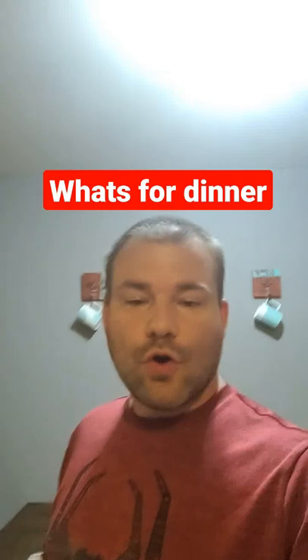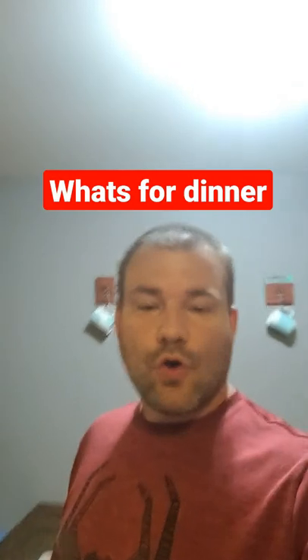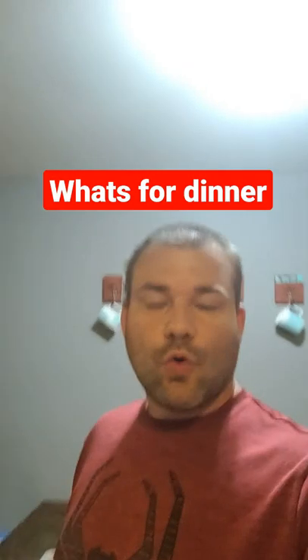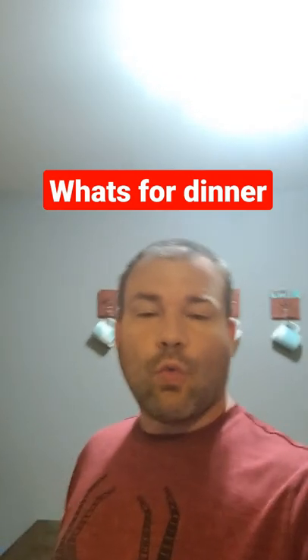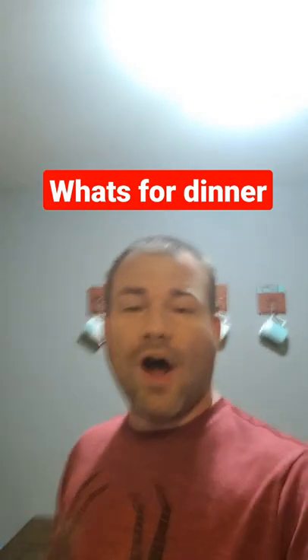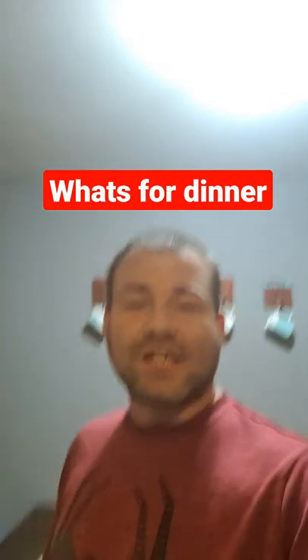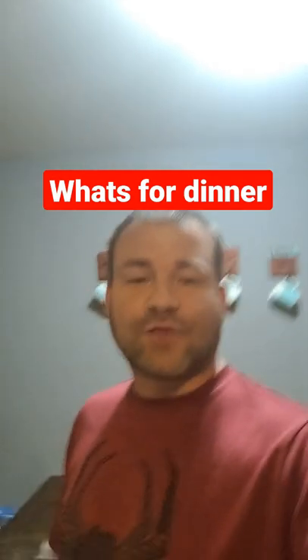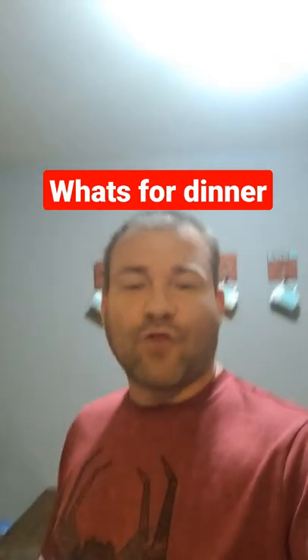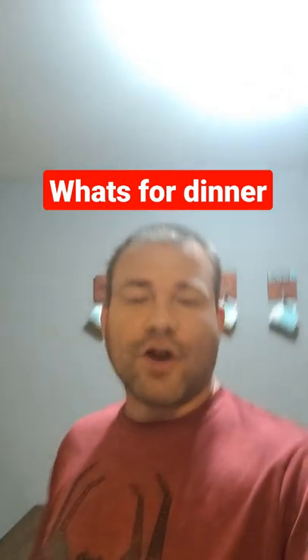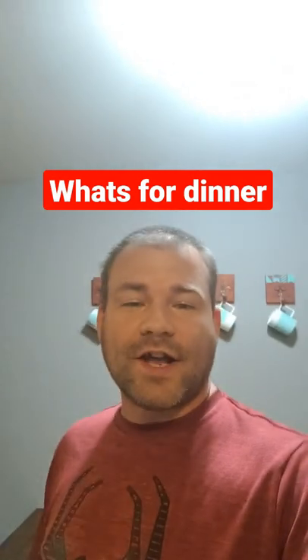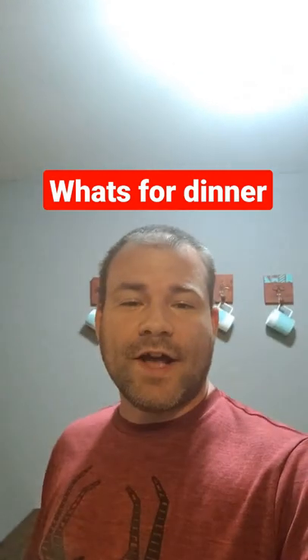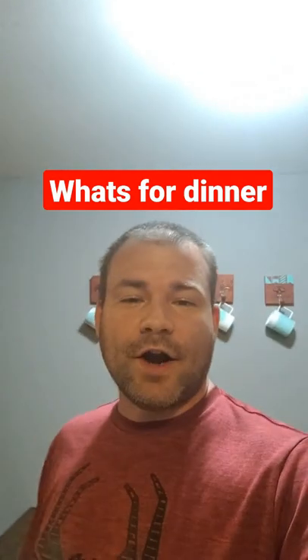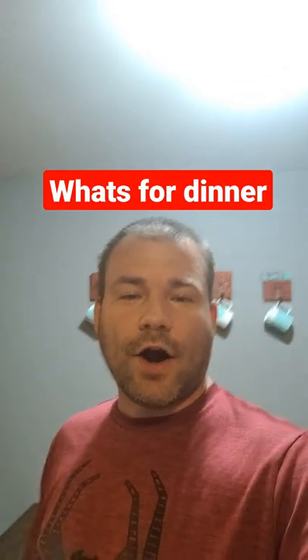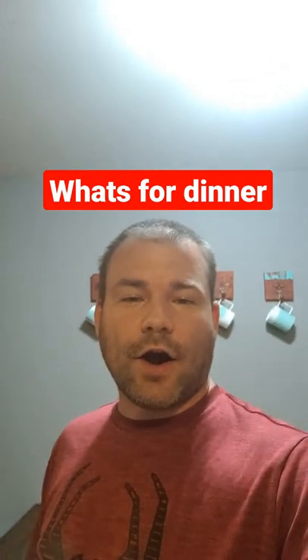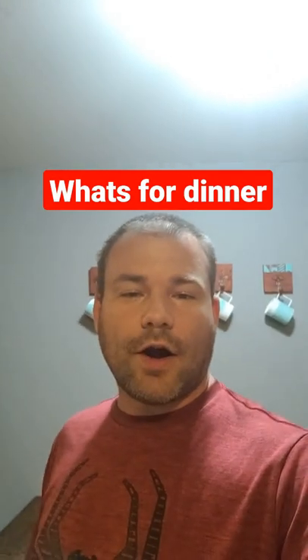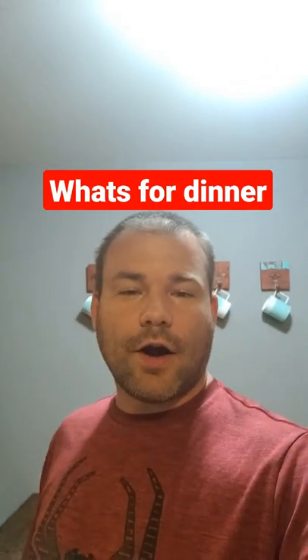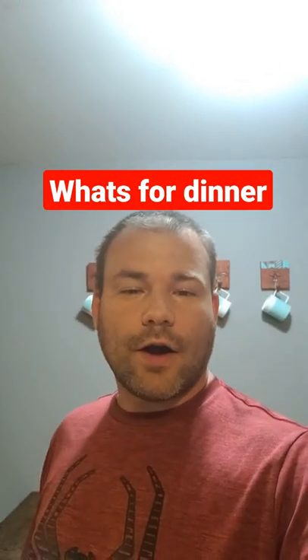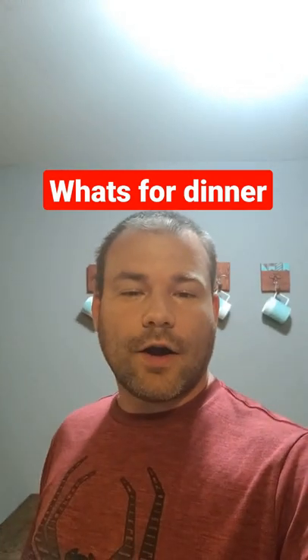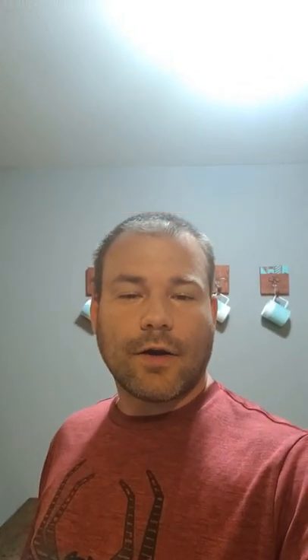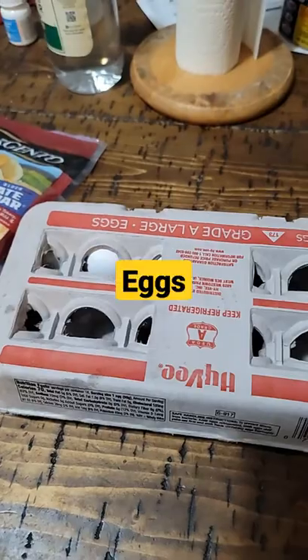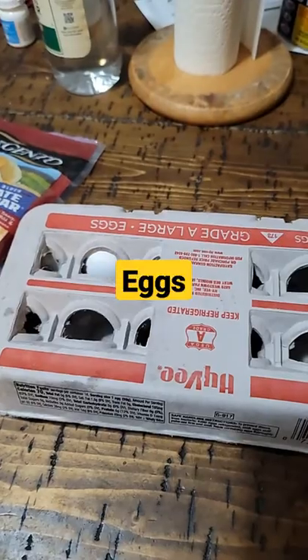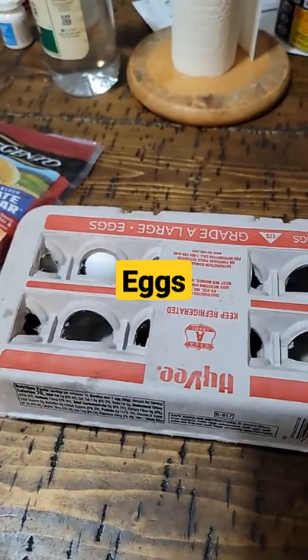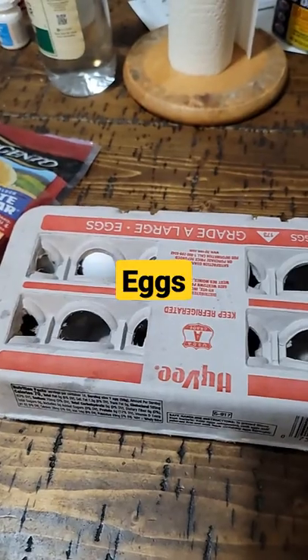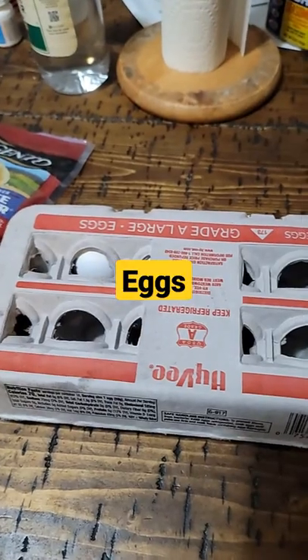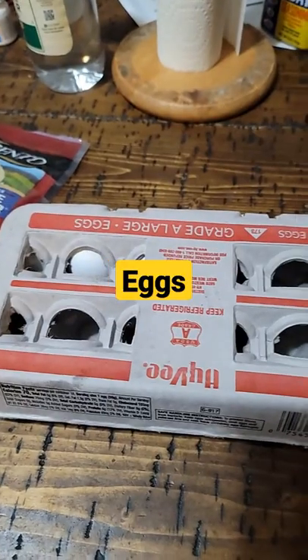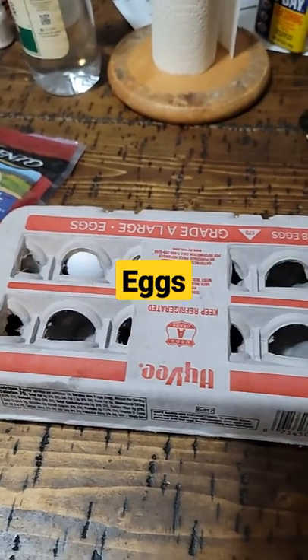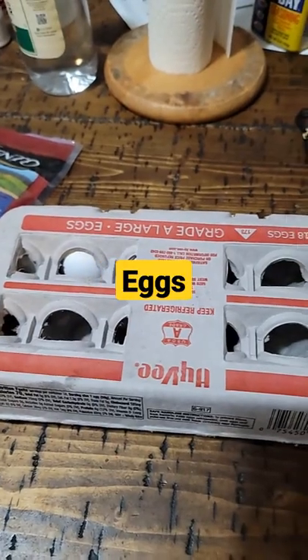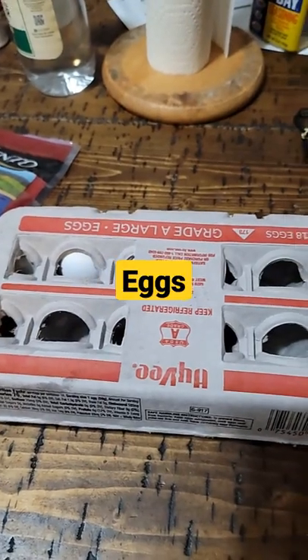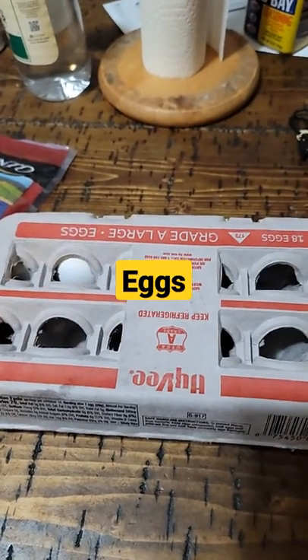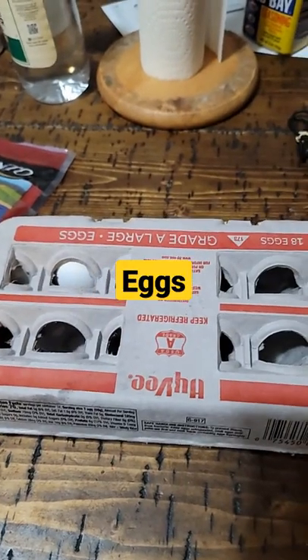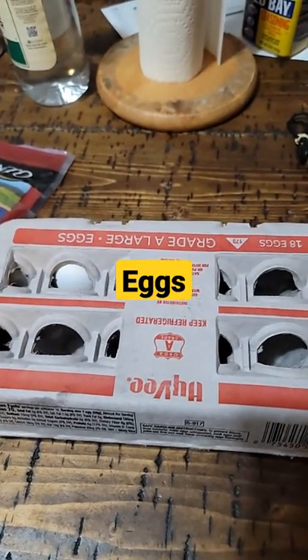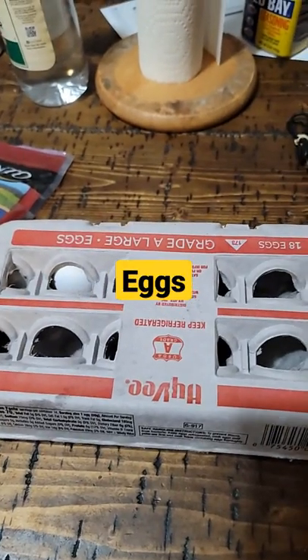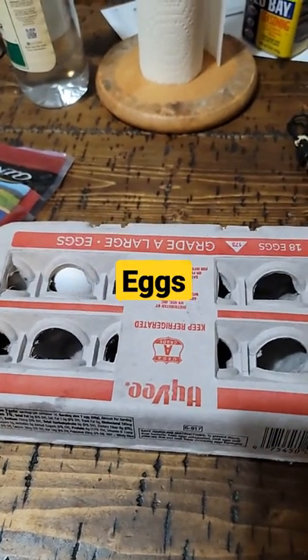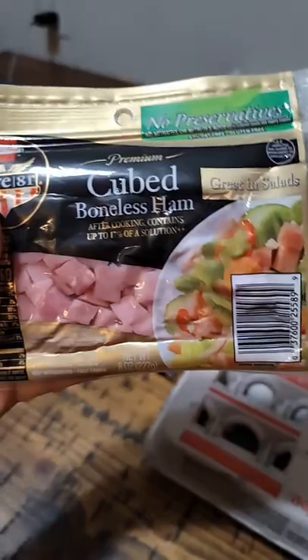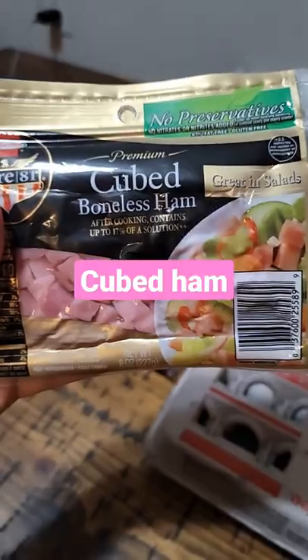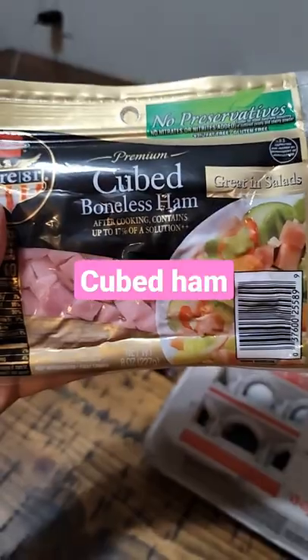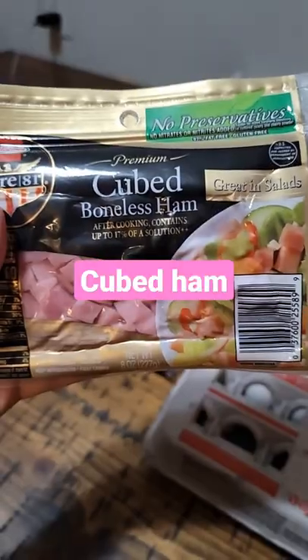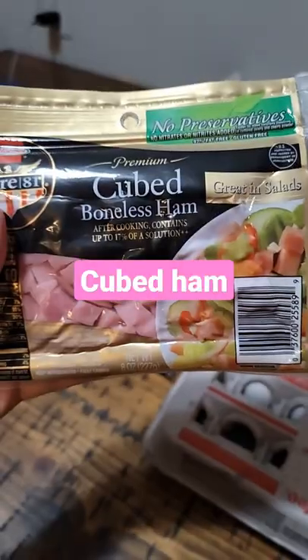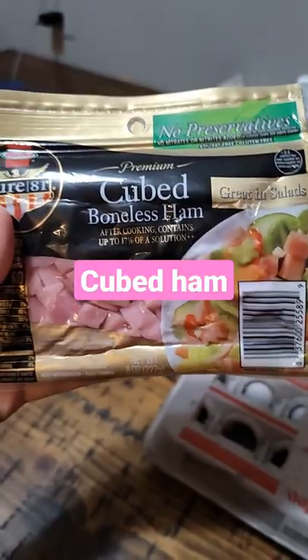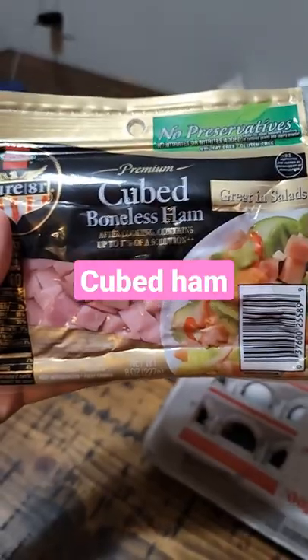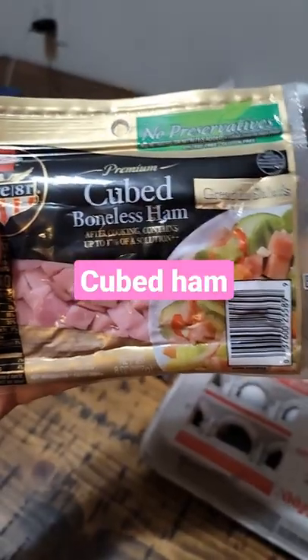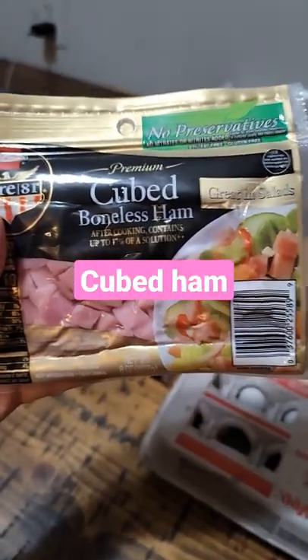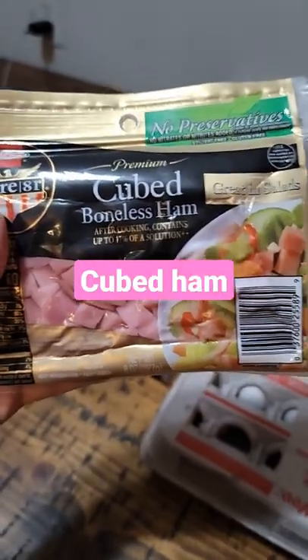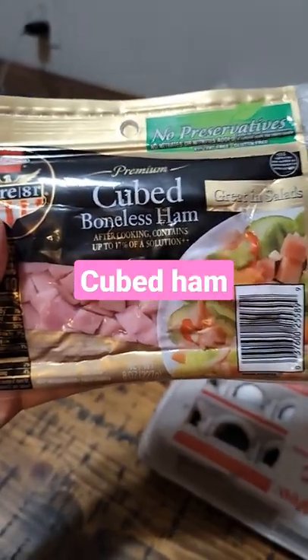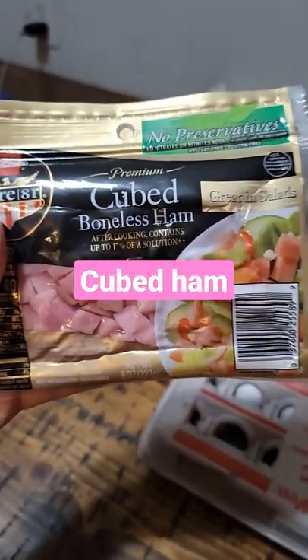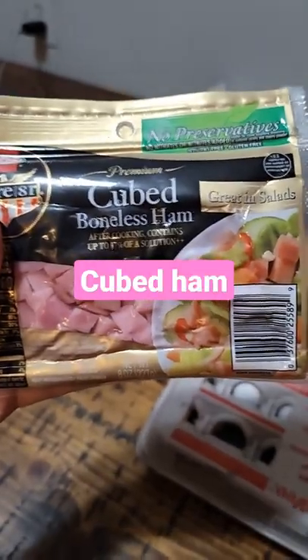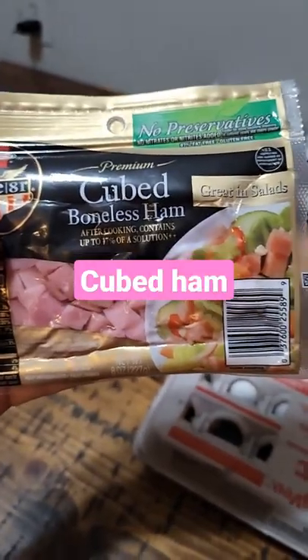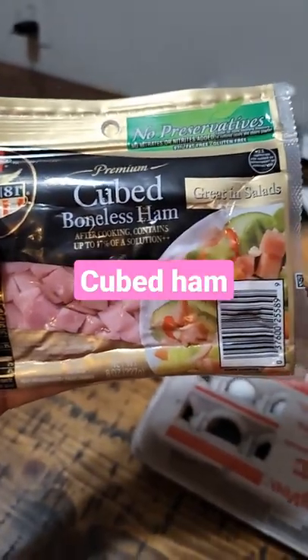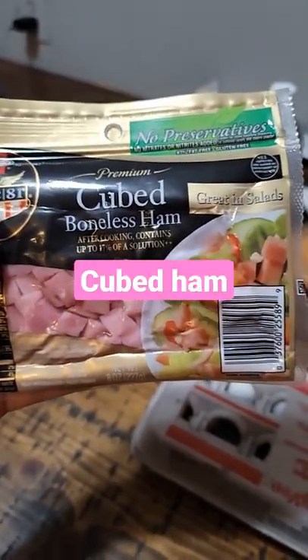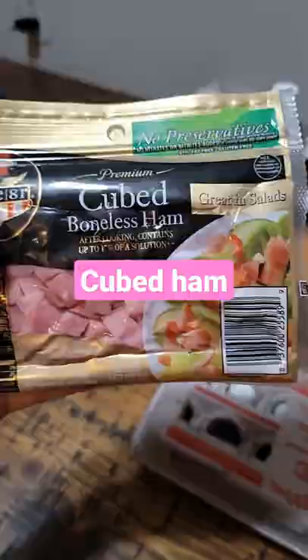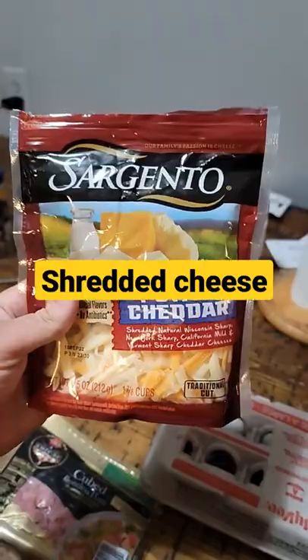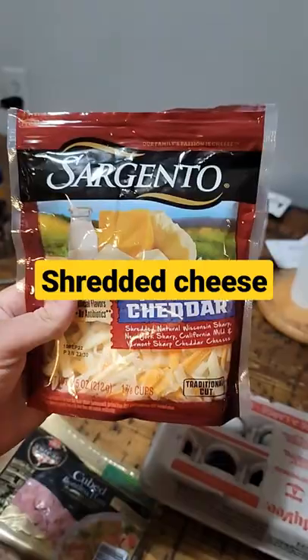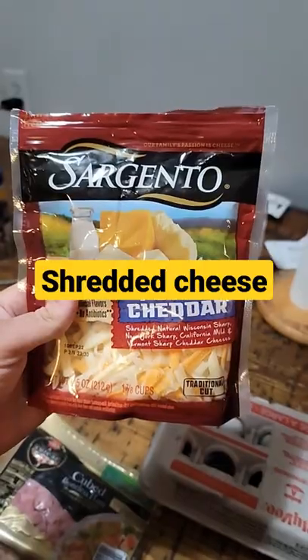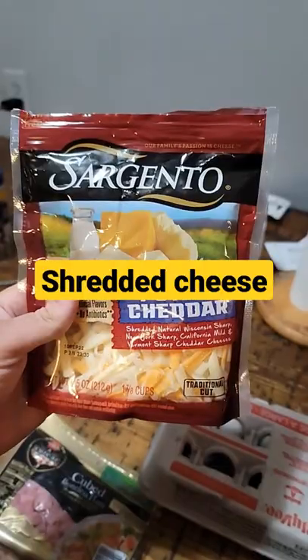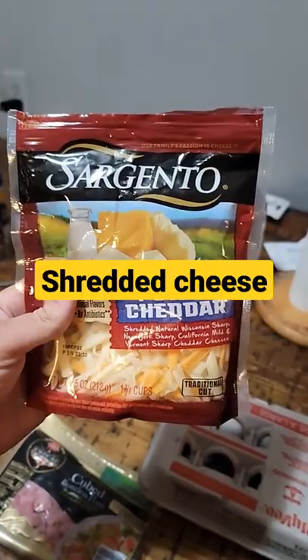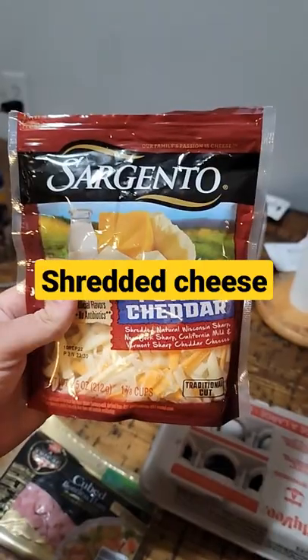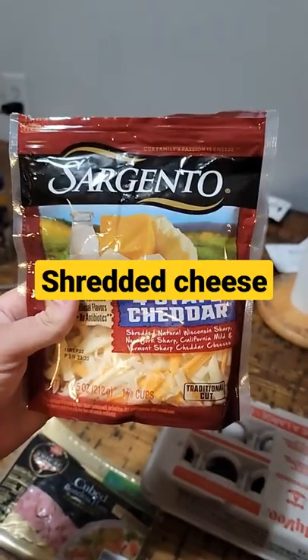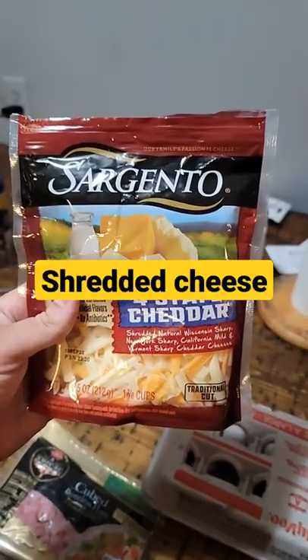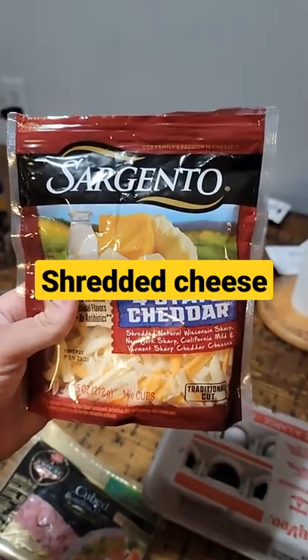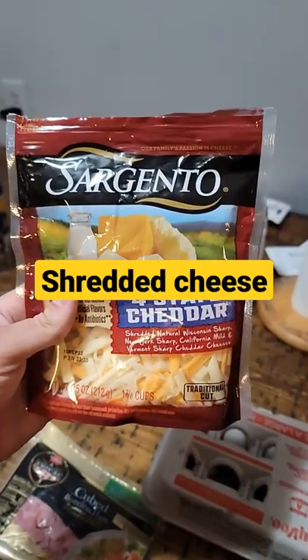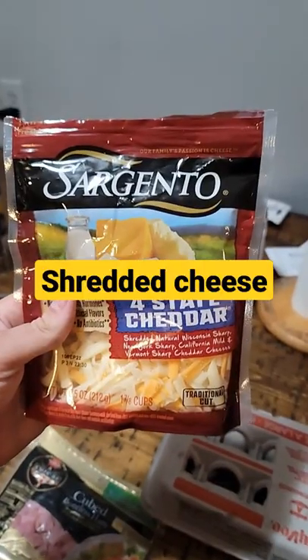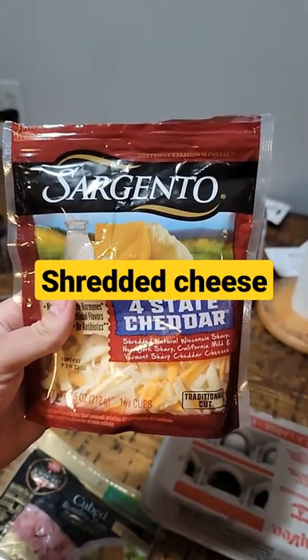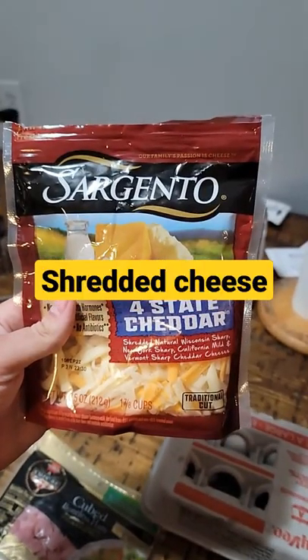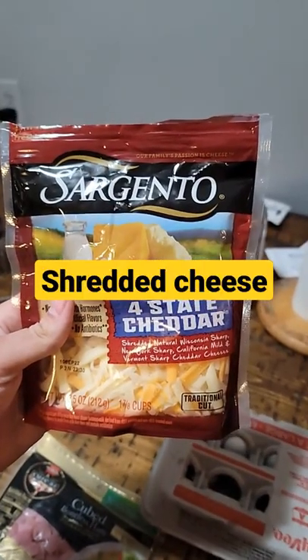What's for dinner? Eggs, cubed ham, shredded cheese.